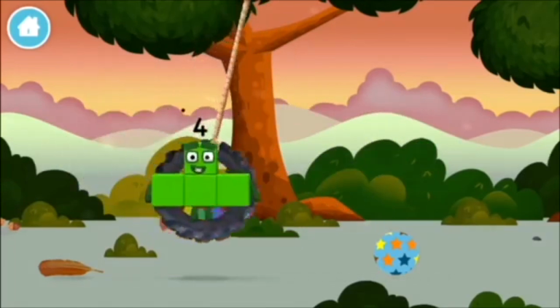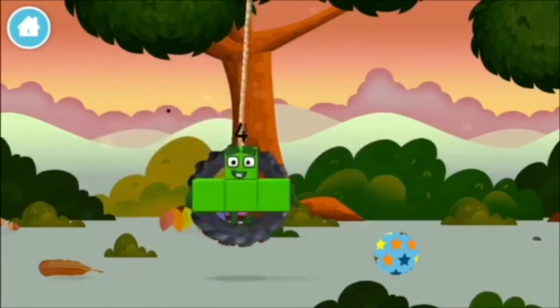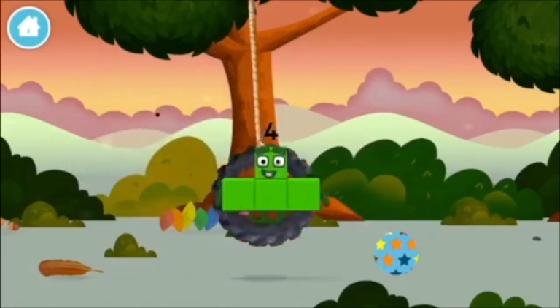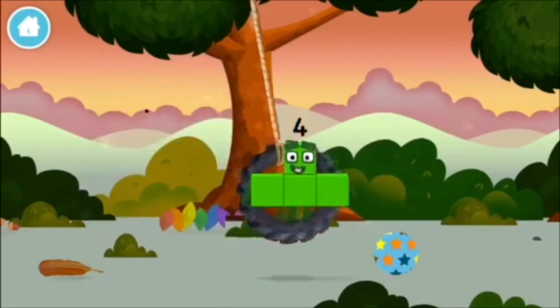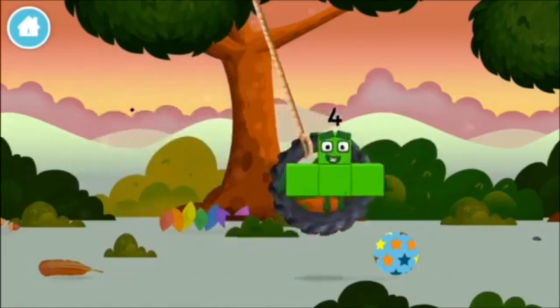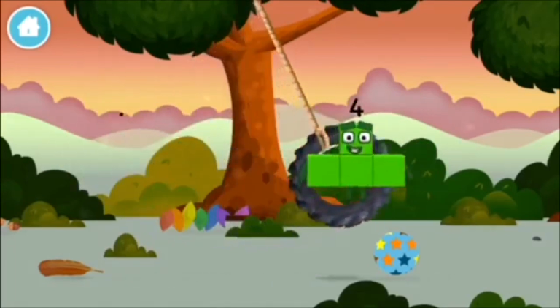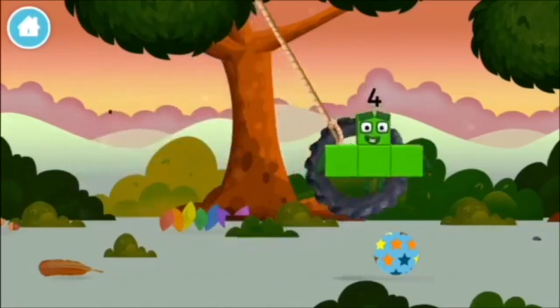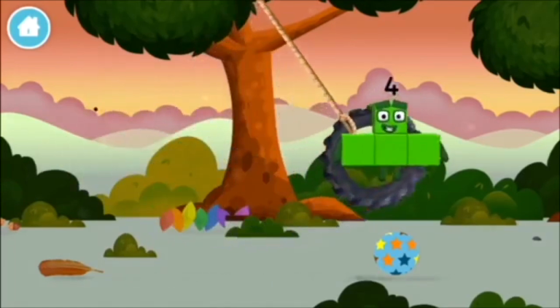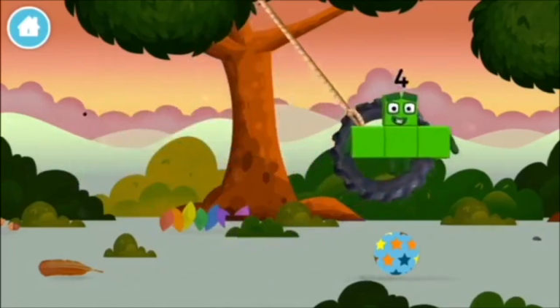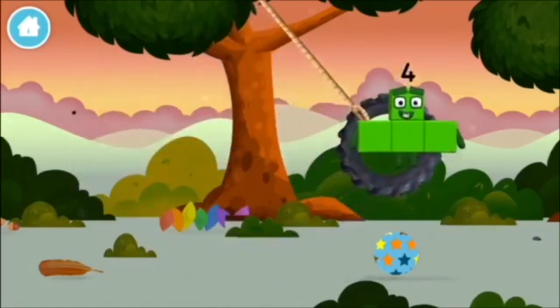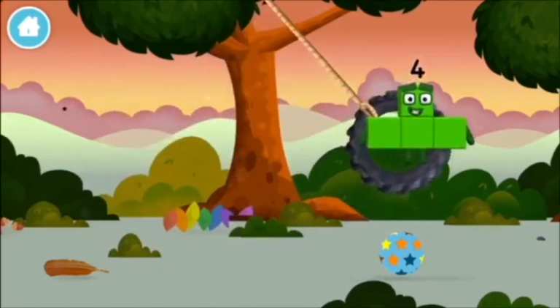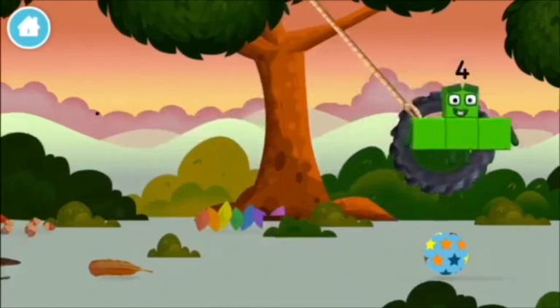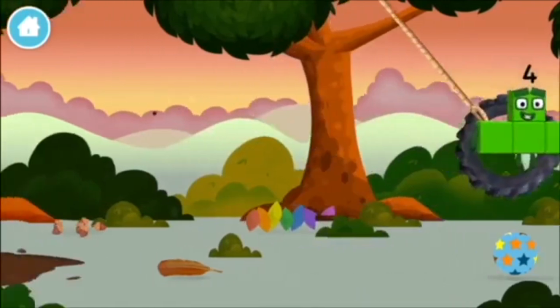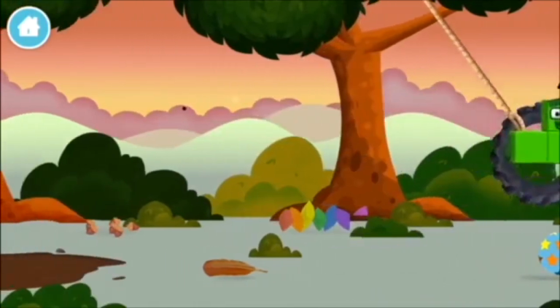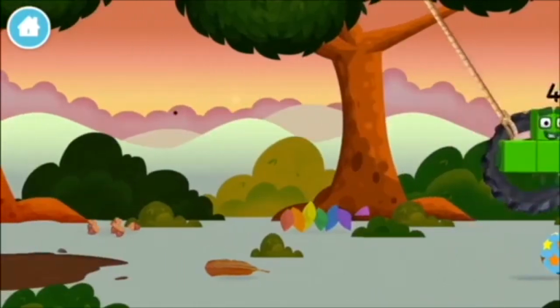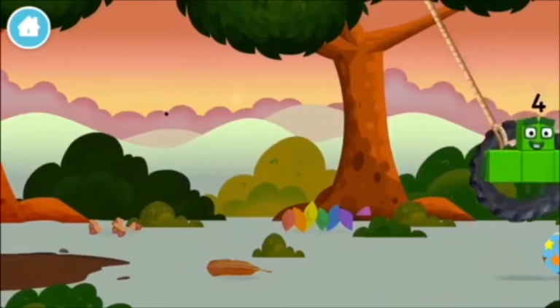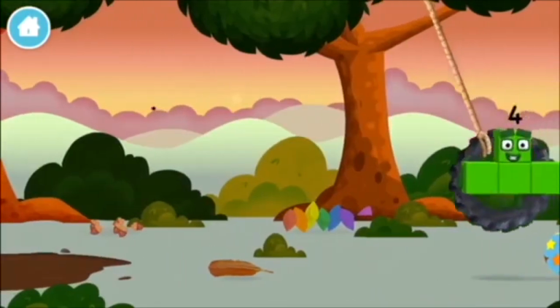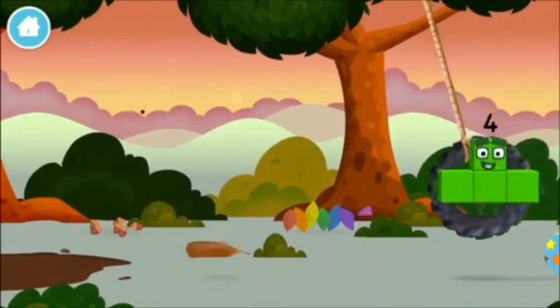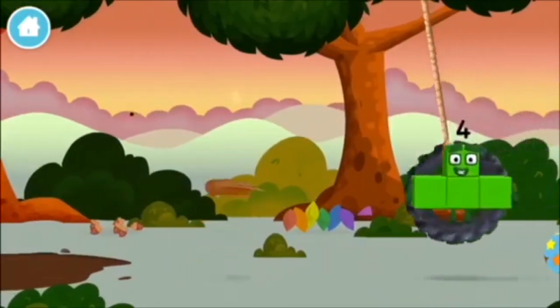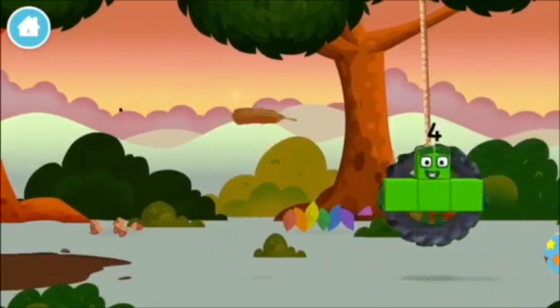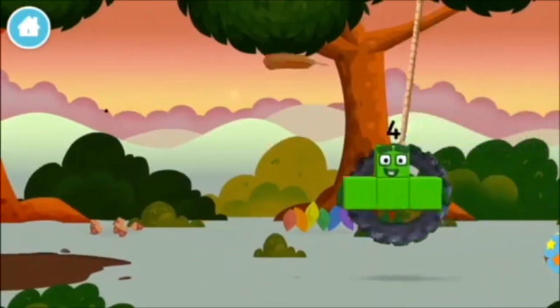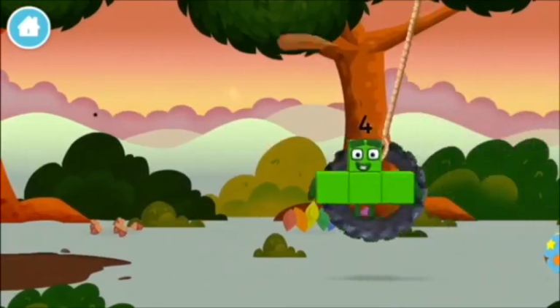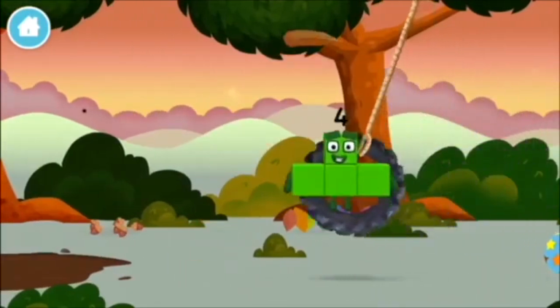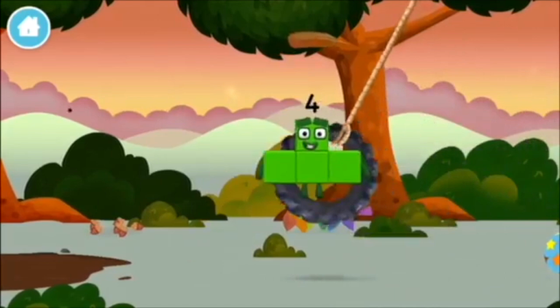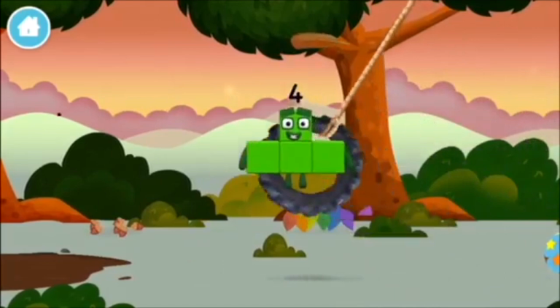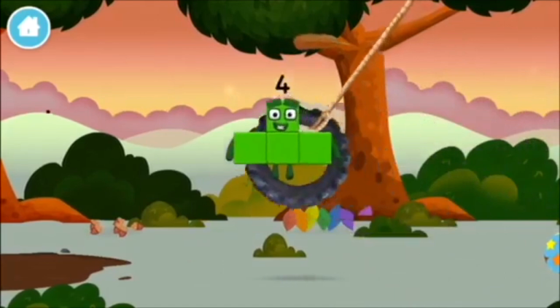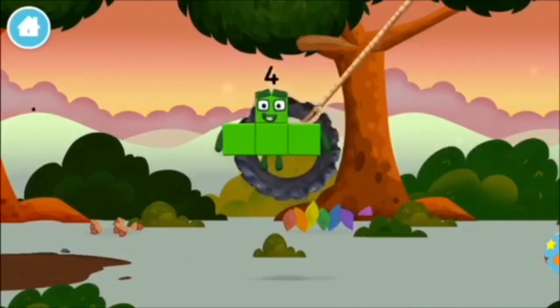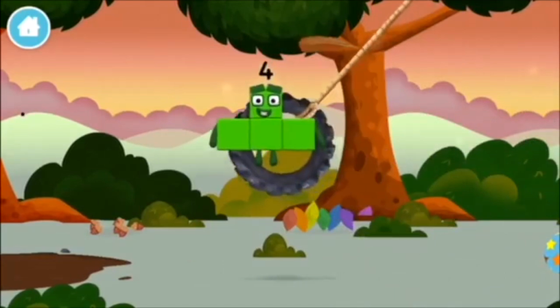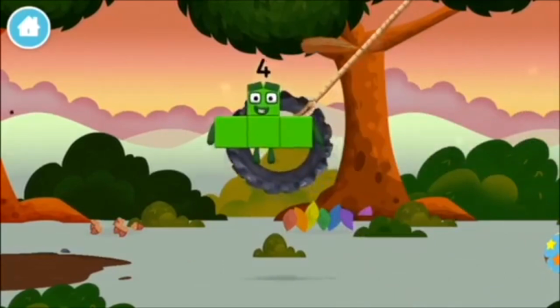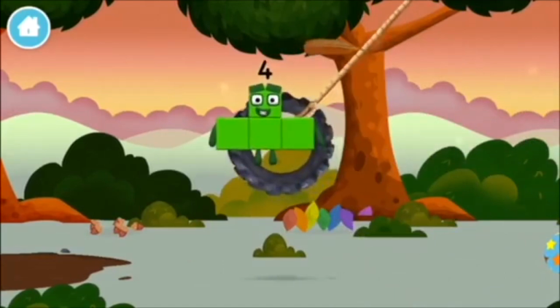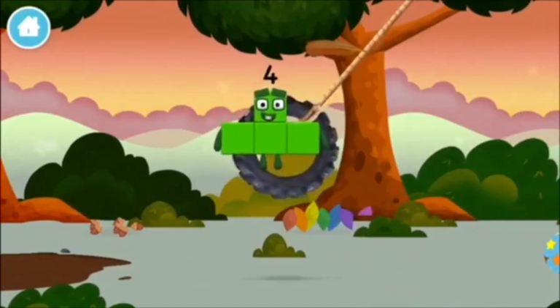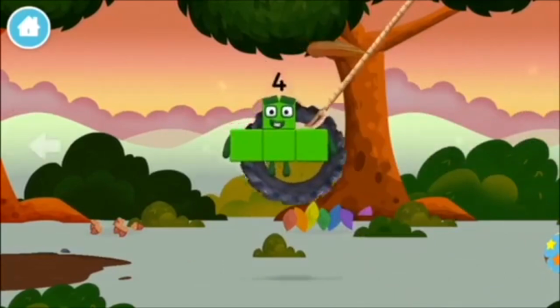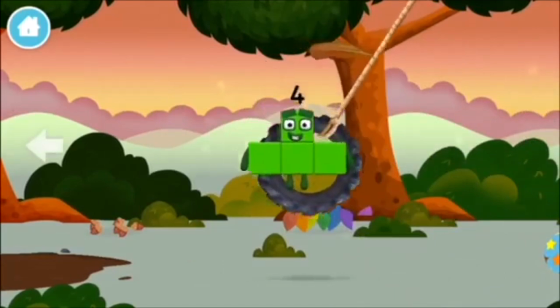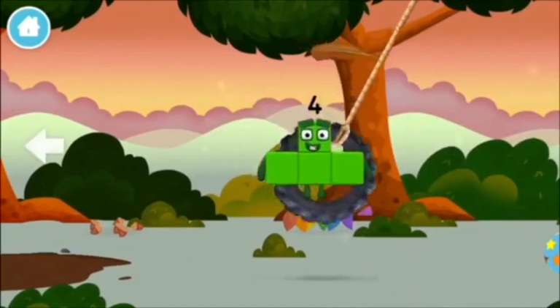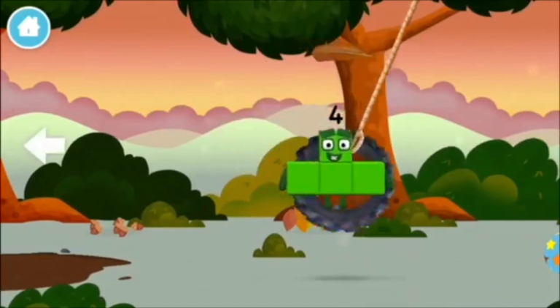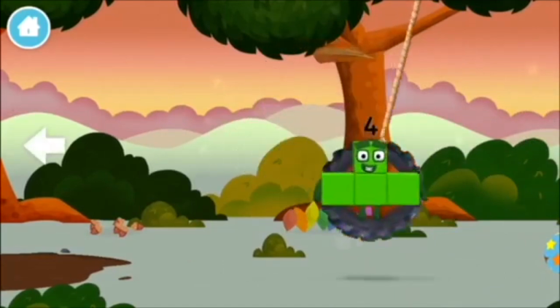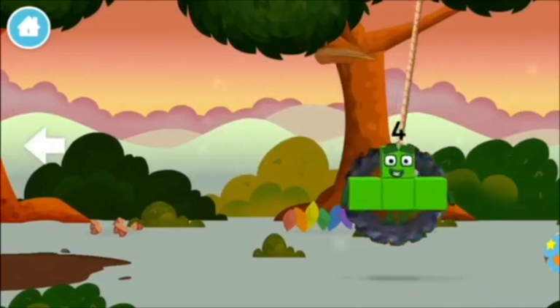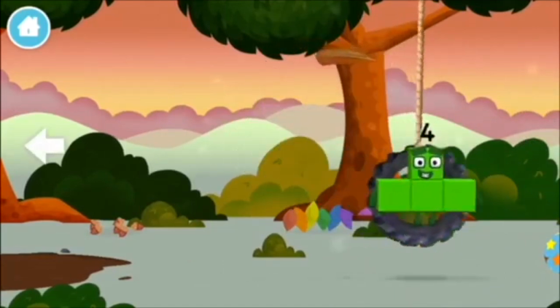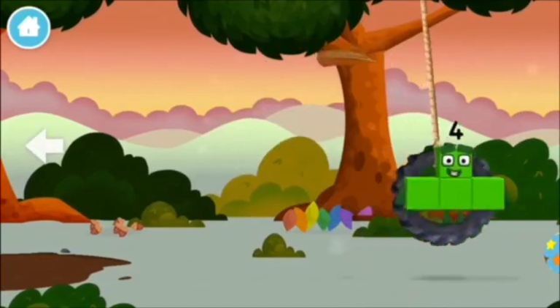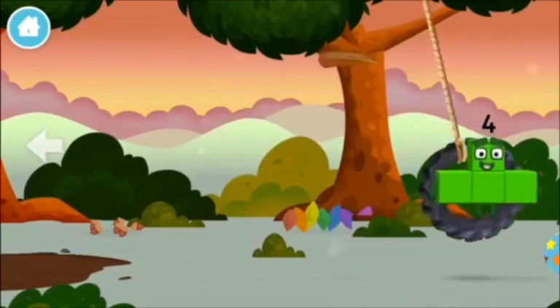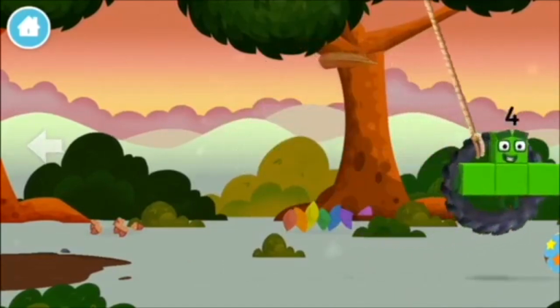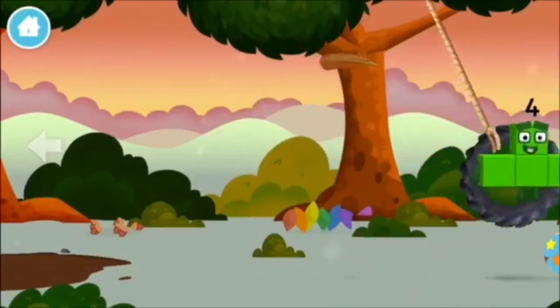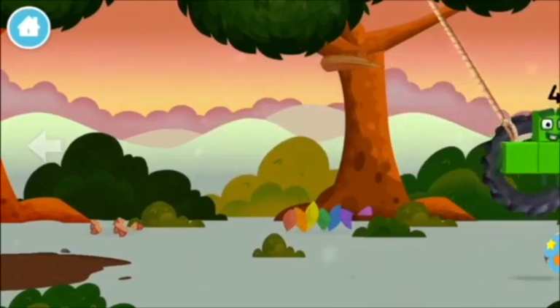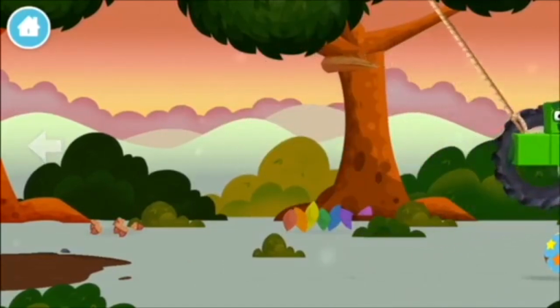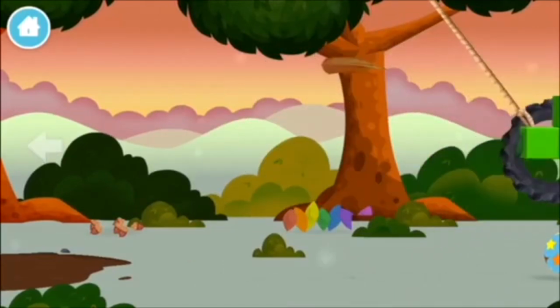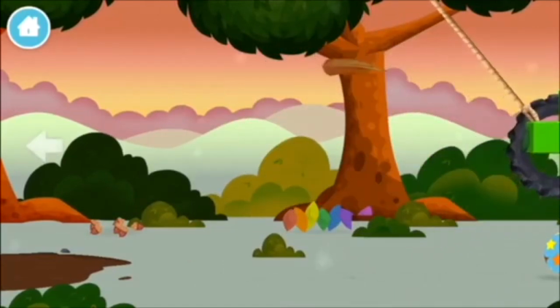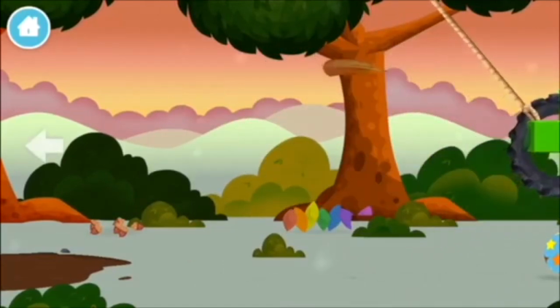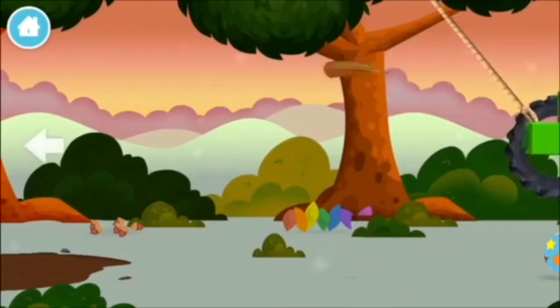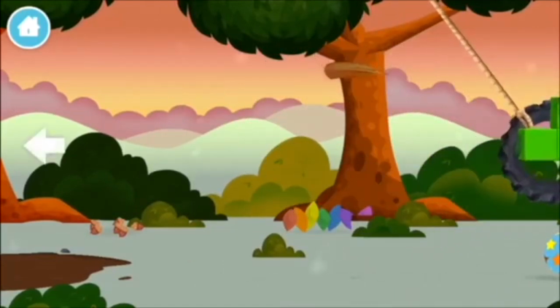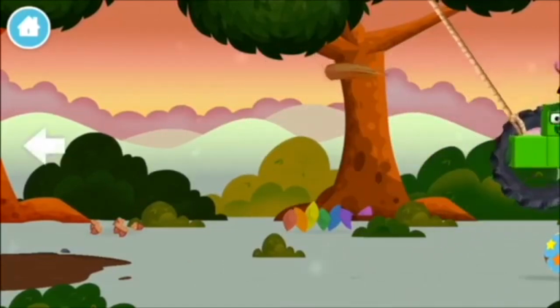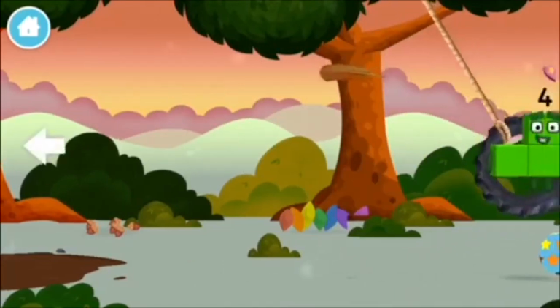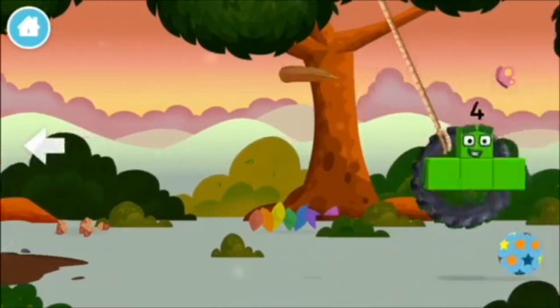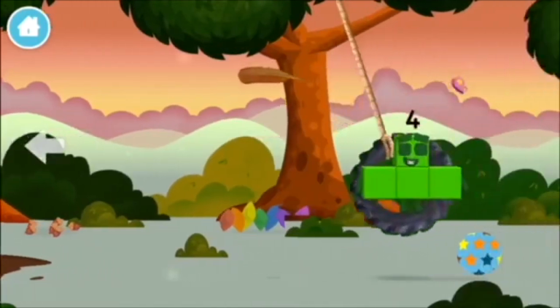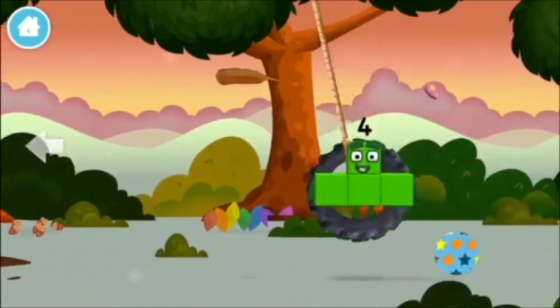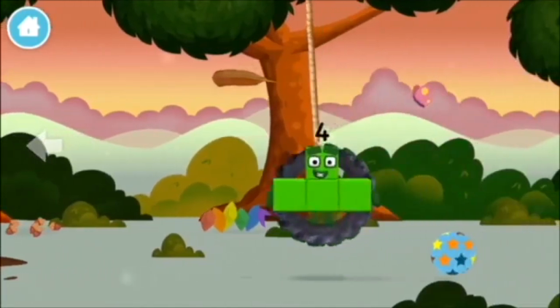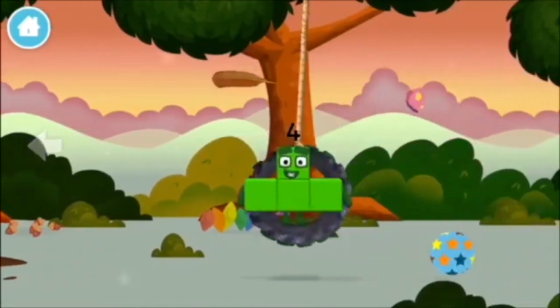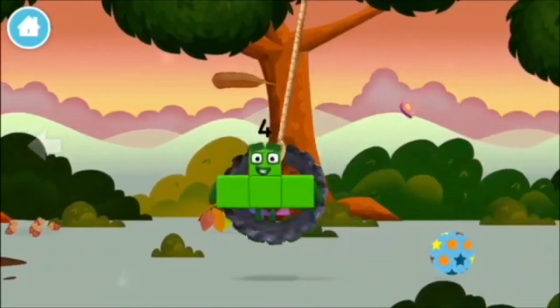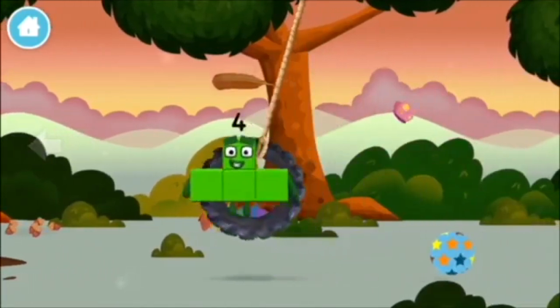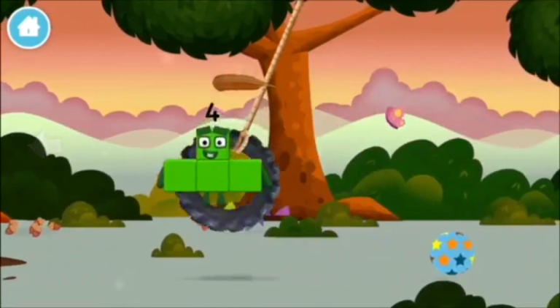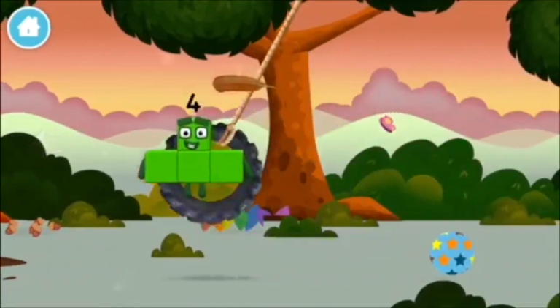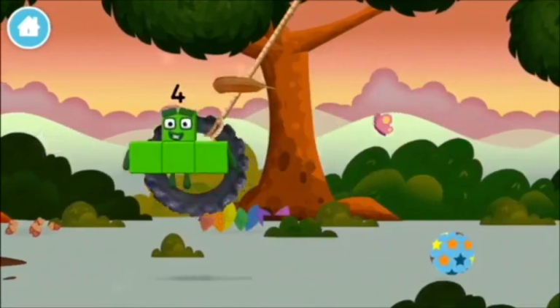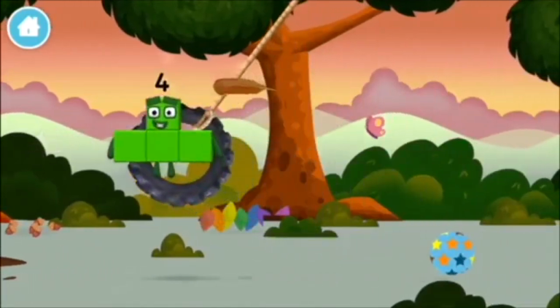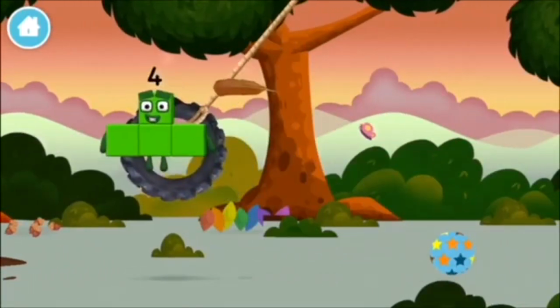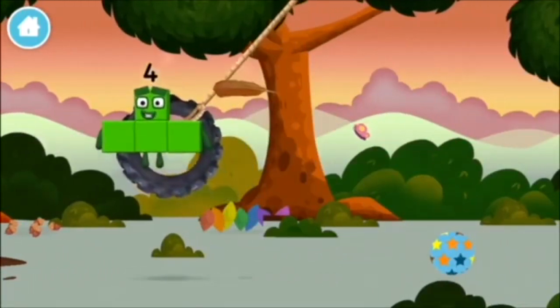Four birds in a nest! A trampoline! You found one! You made number block four!